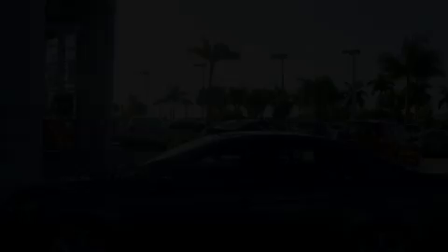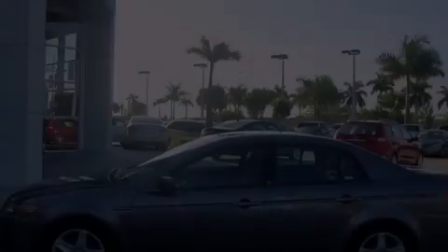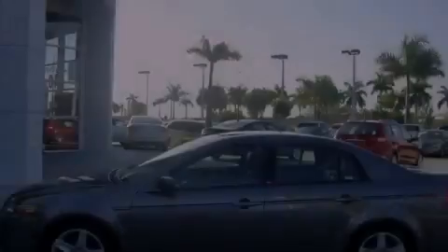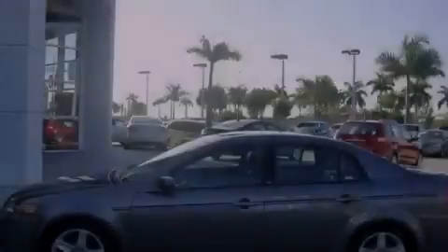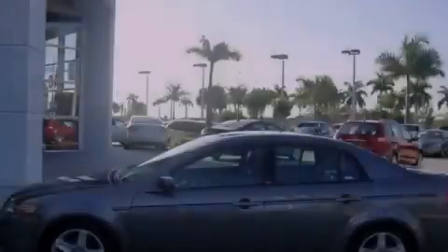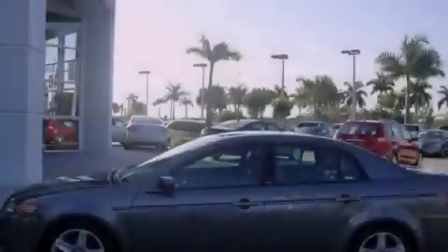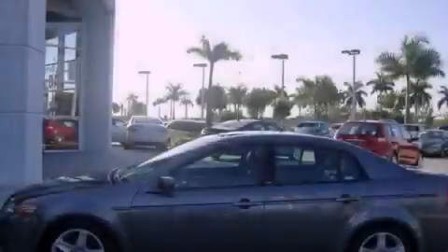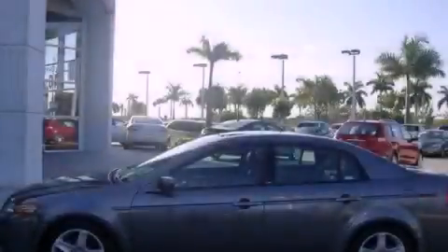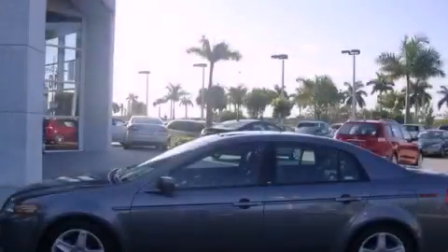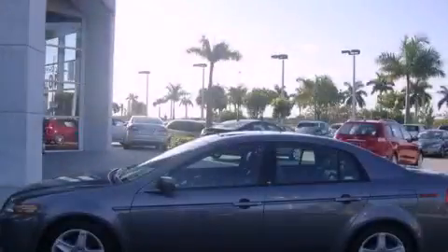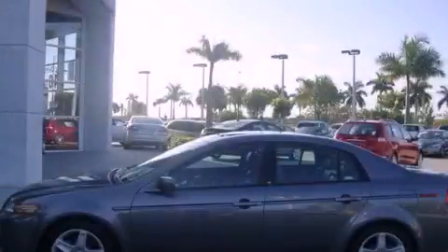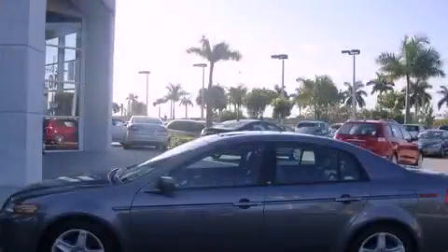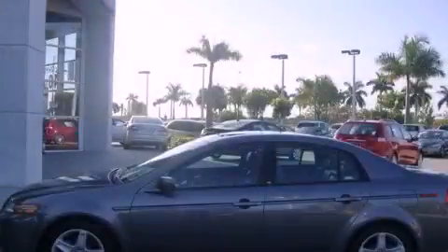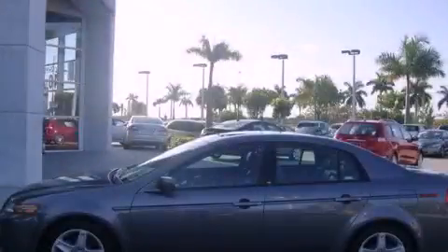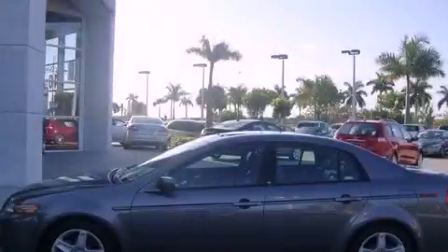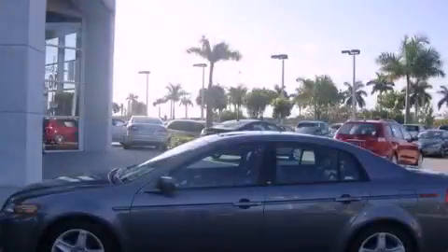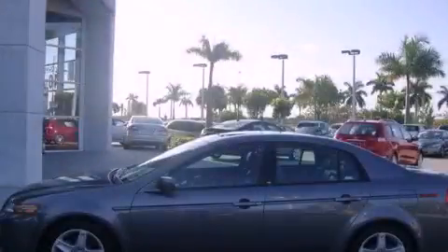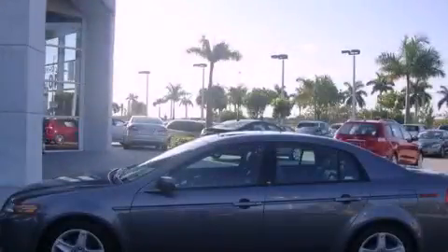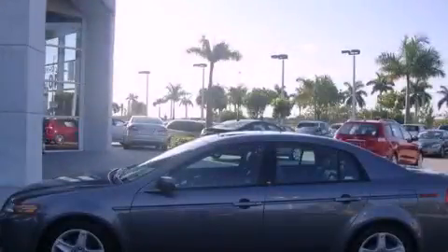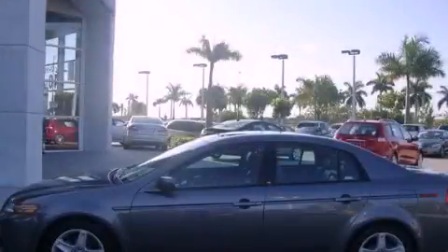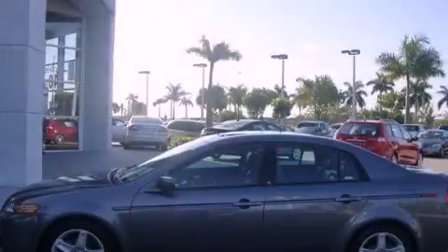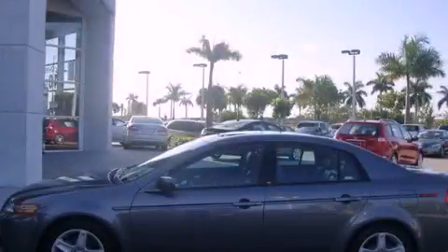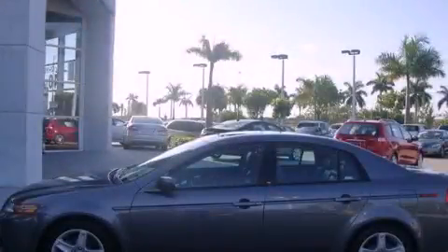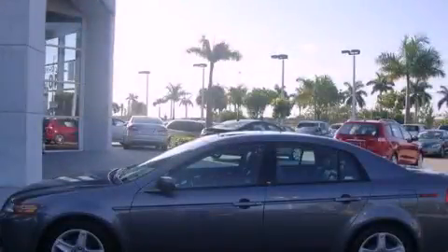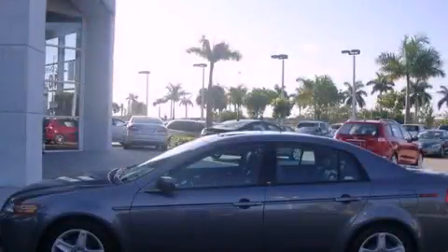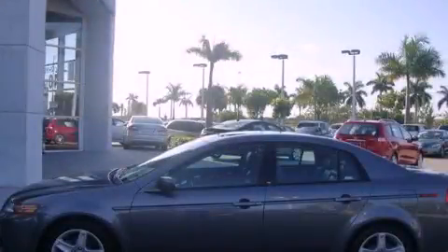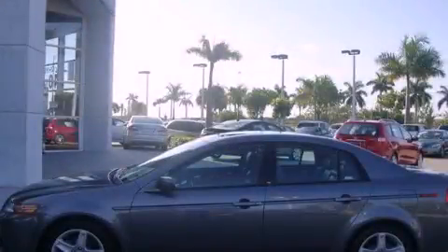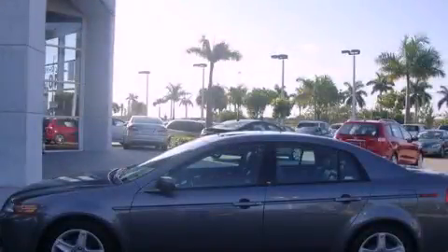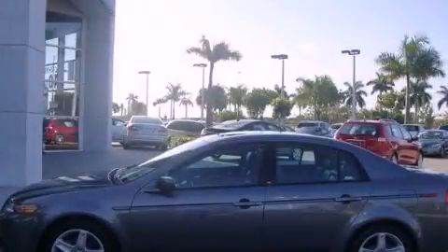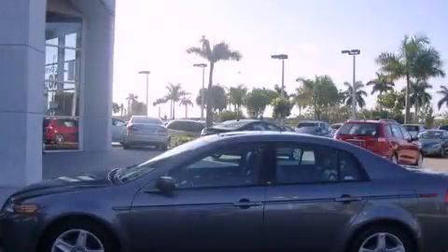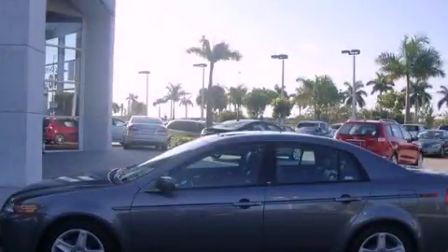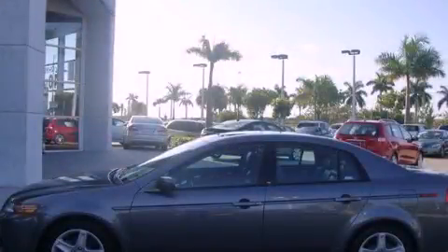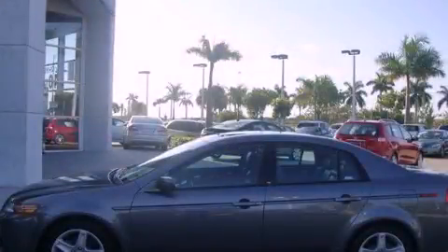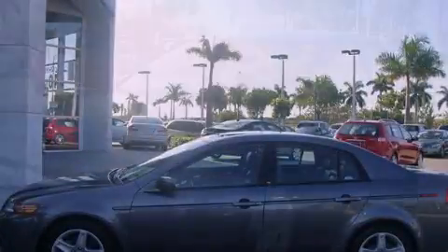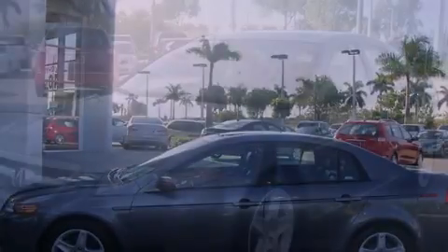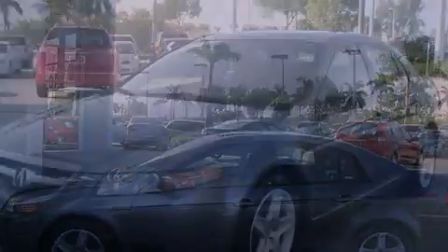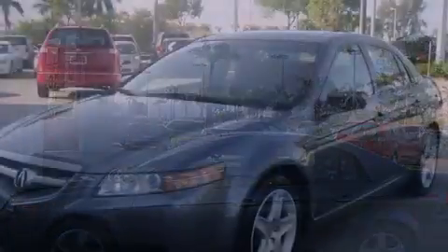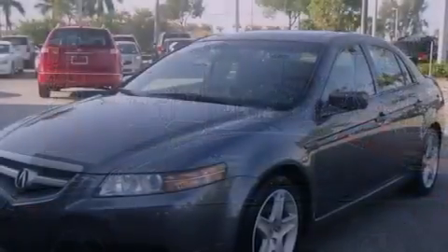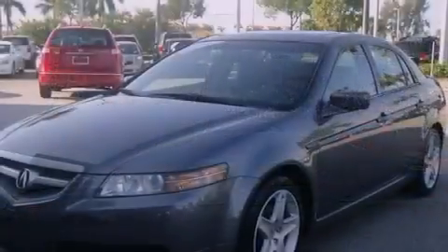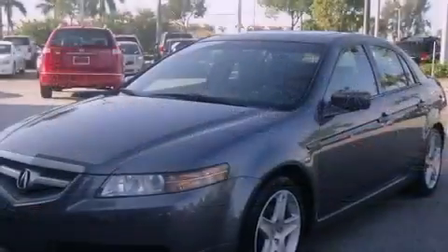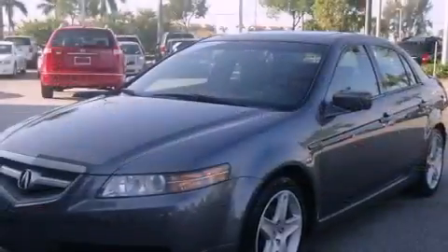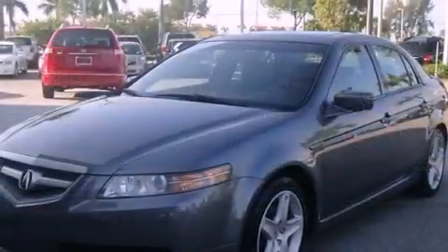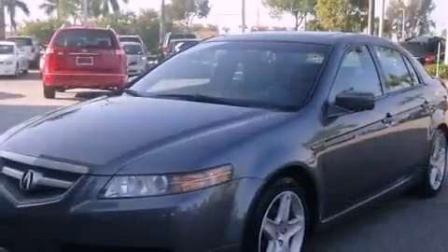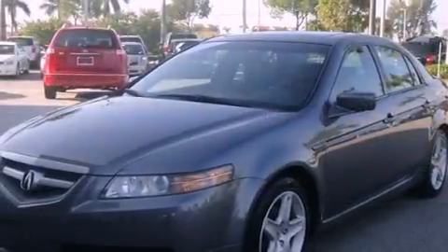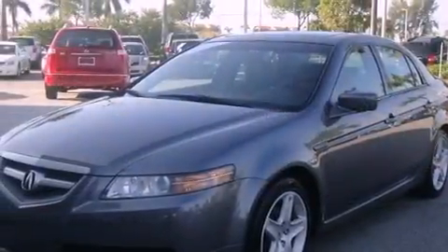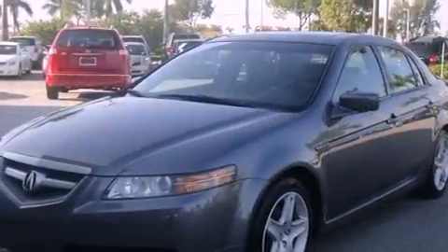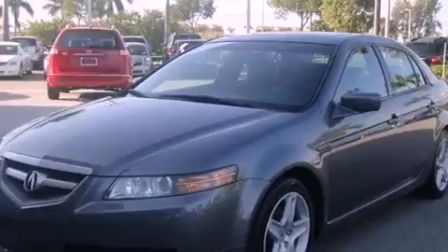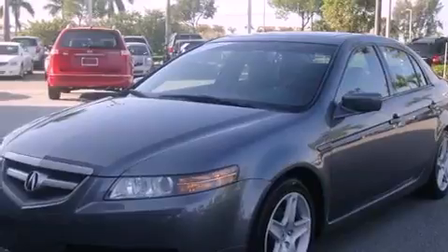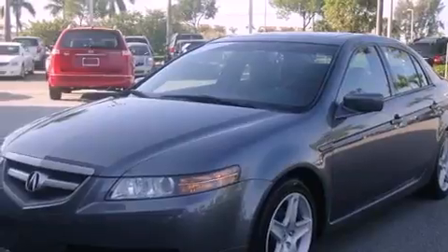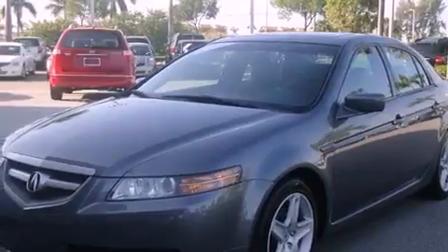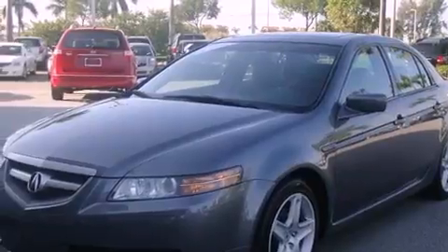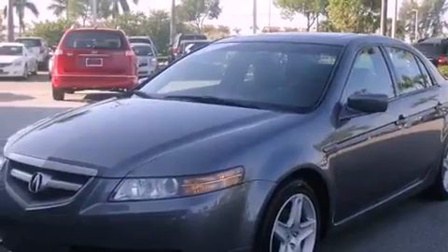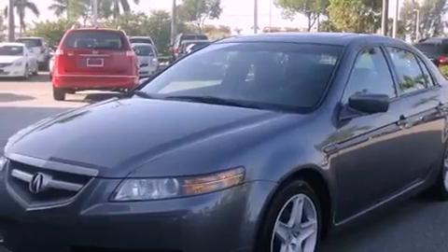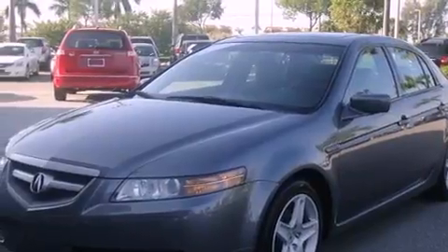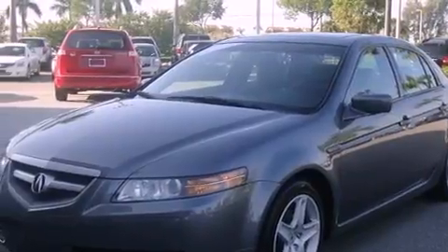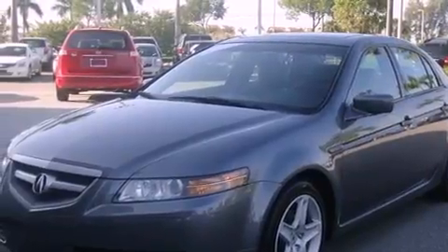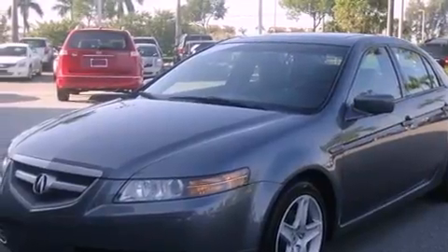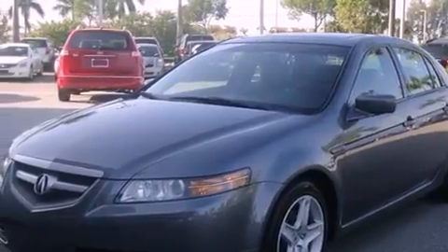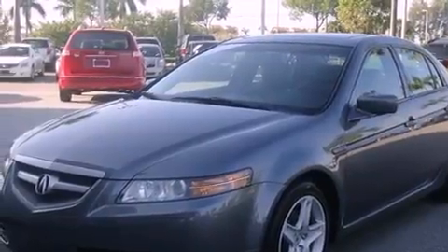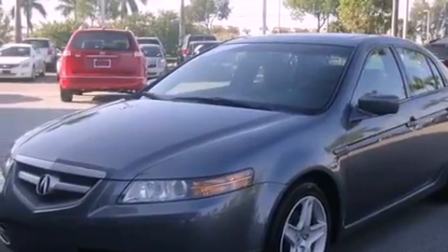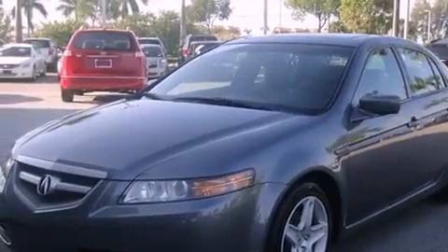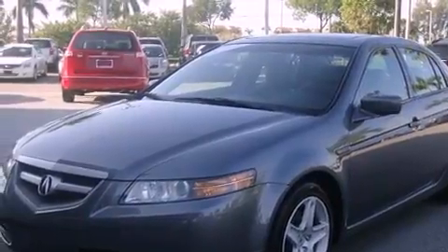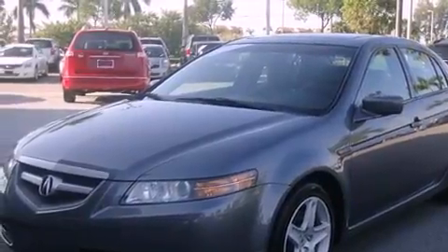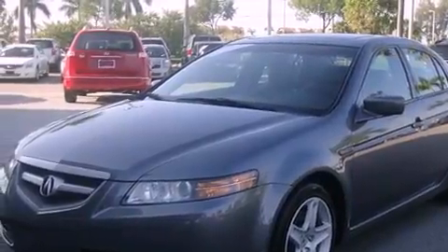This is a 2005 Acura TL. It has a six-cylinder engine and an automatic transmission.